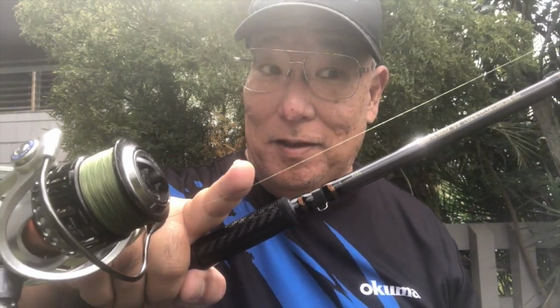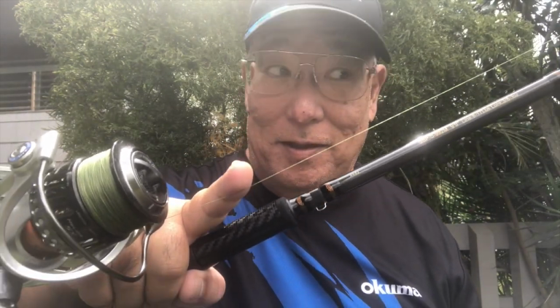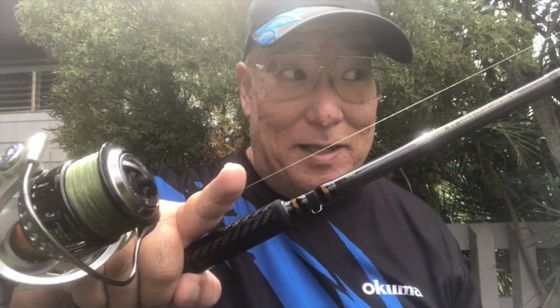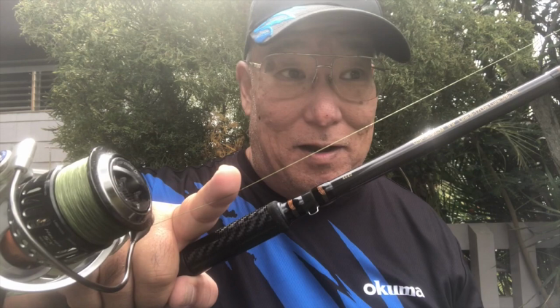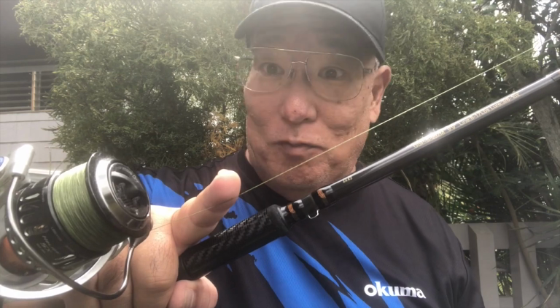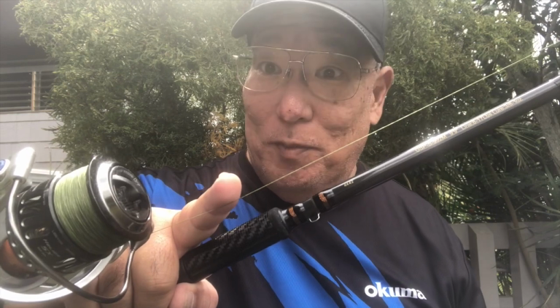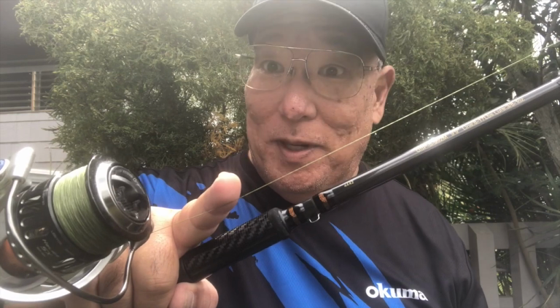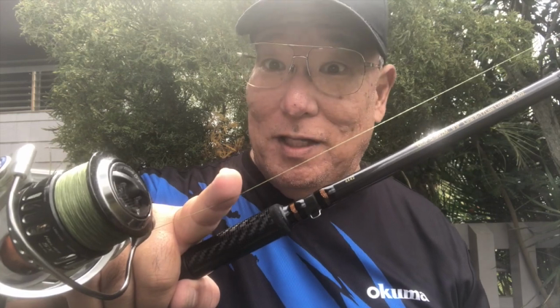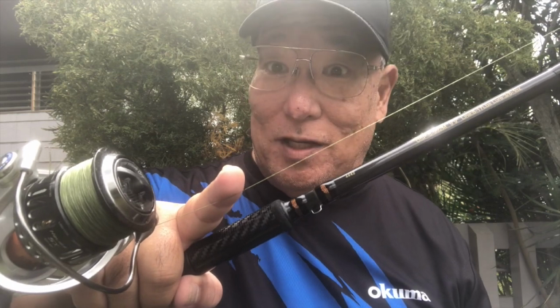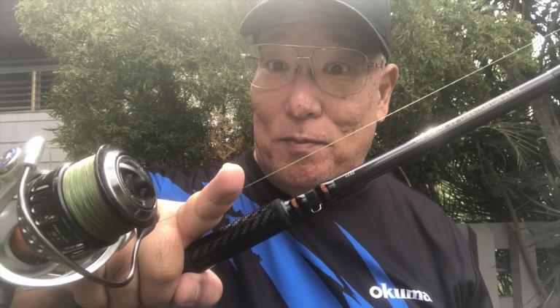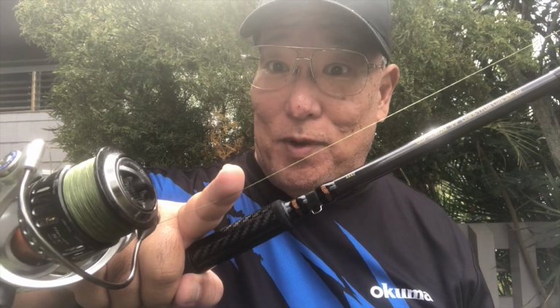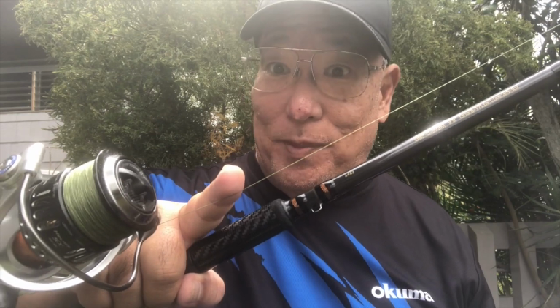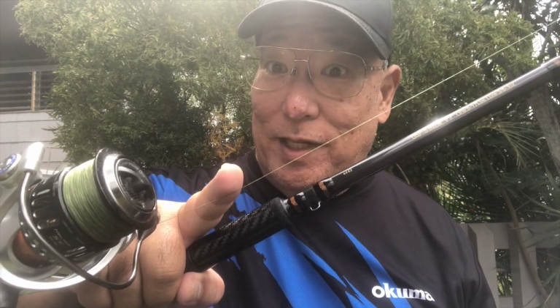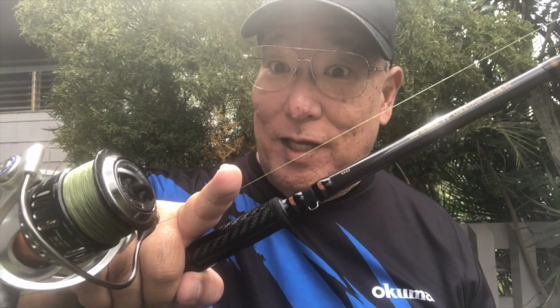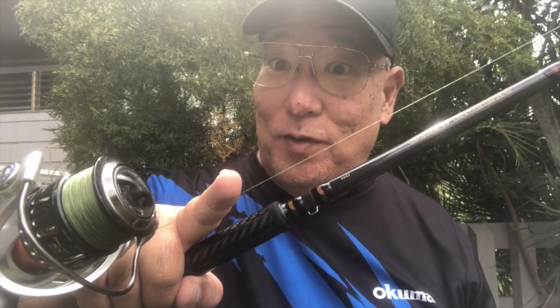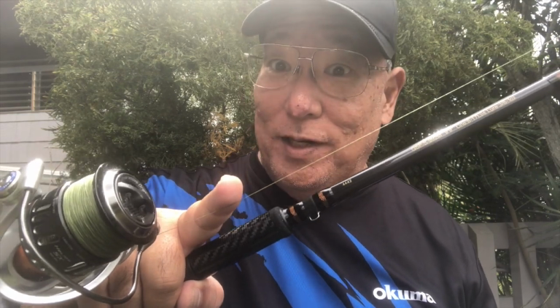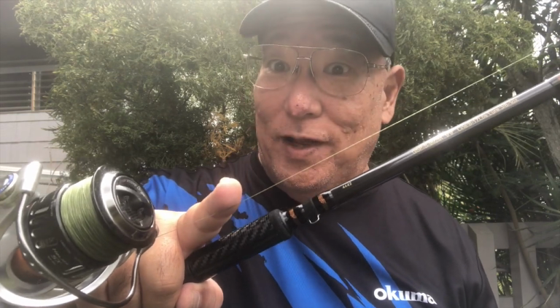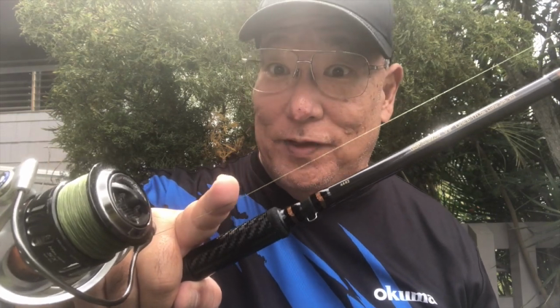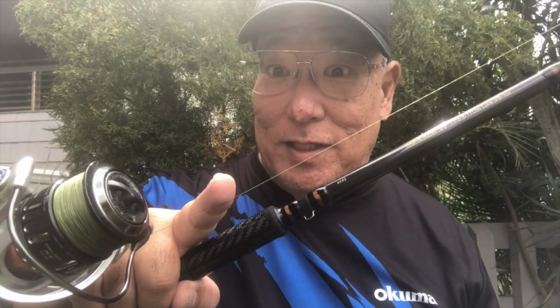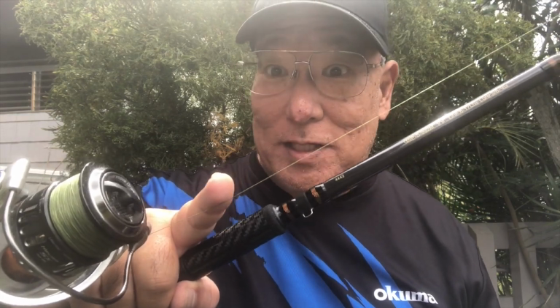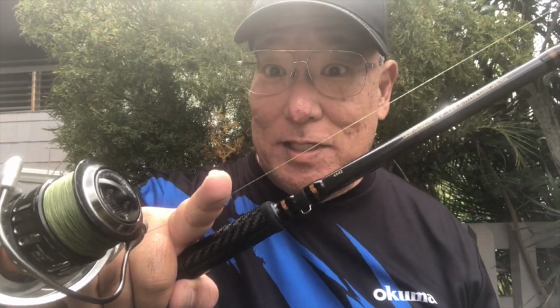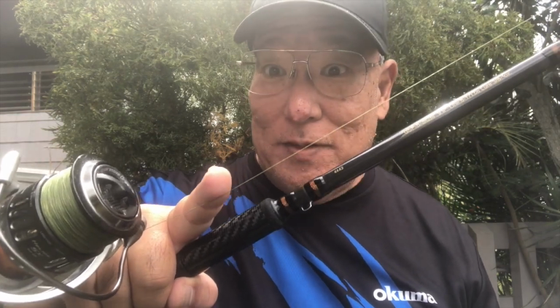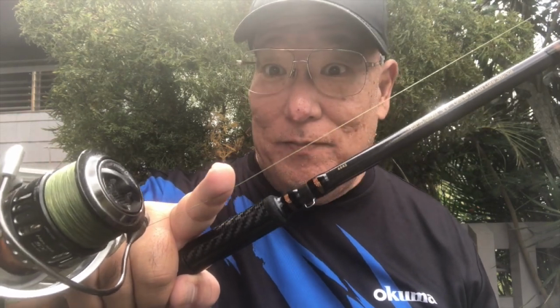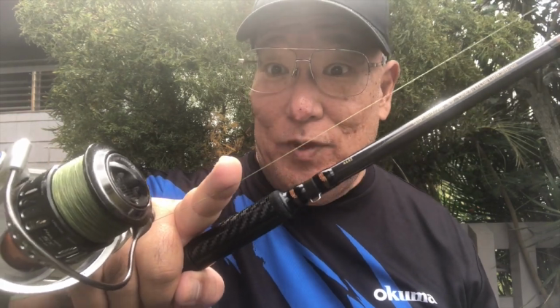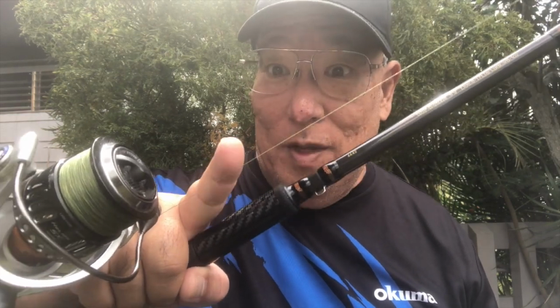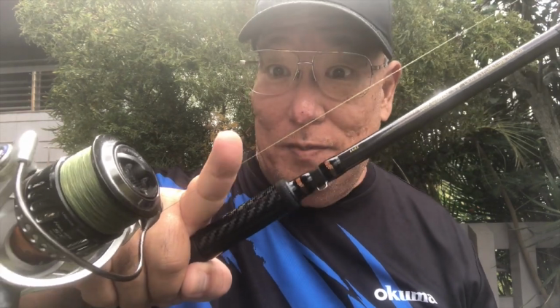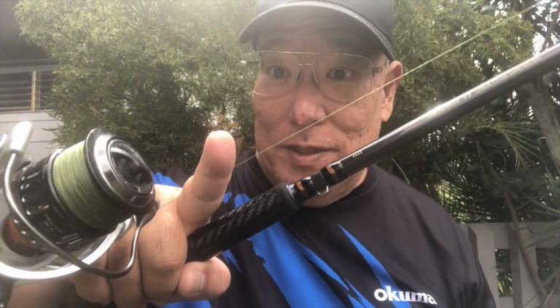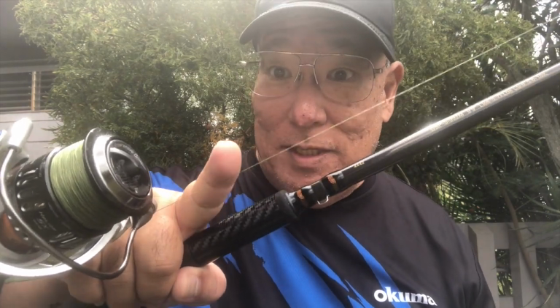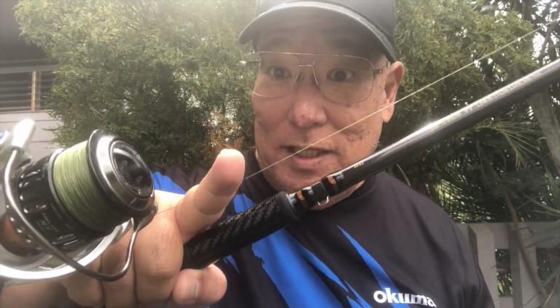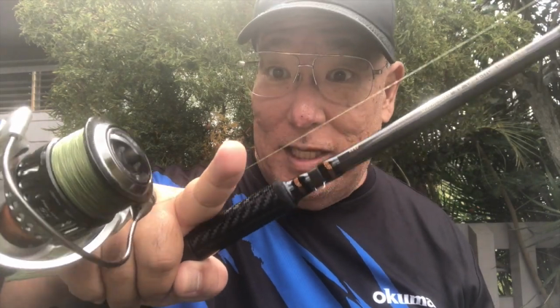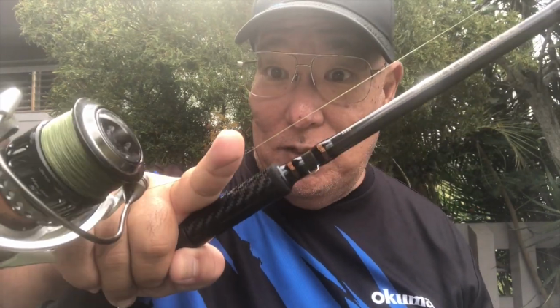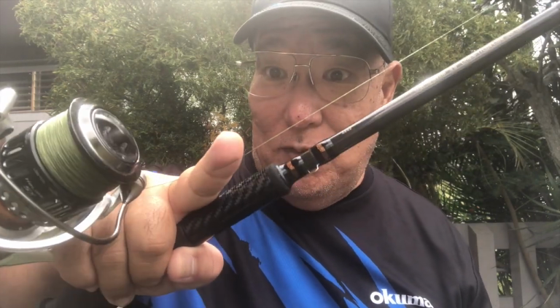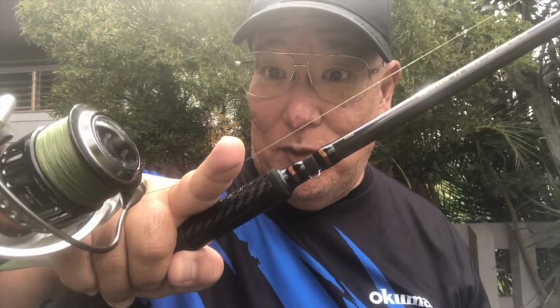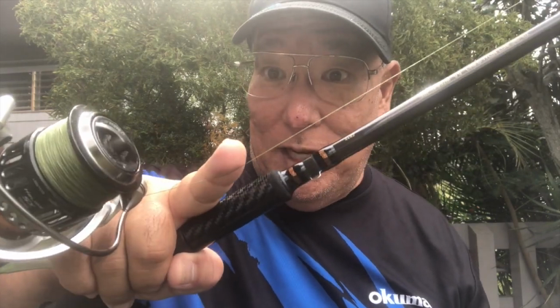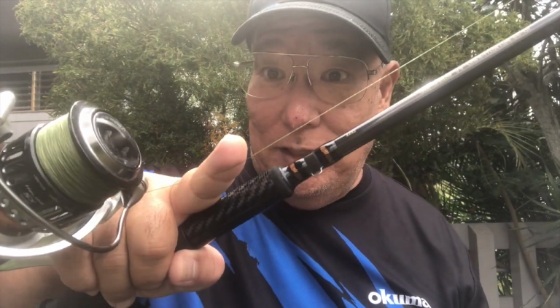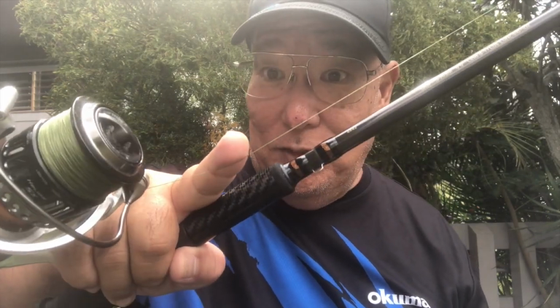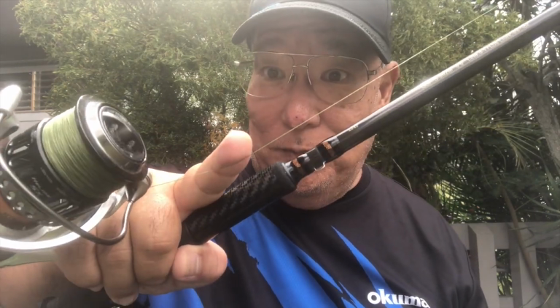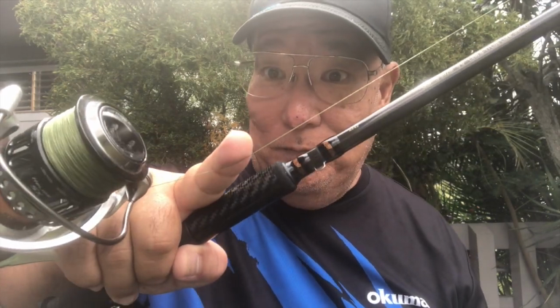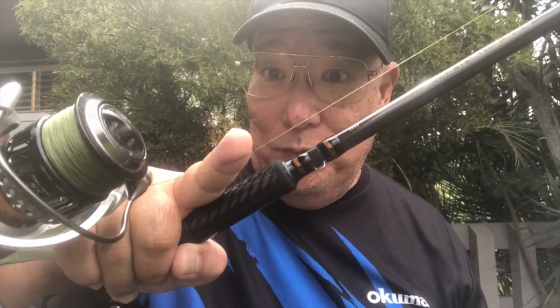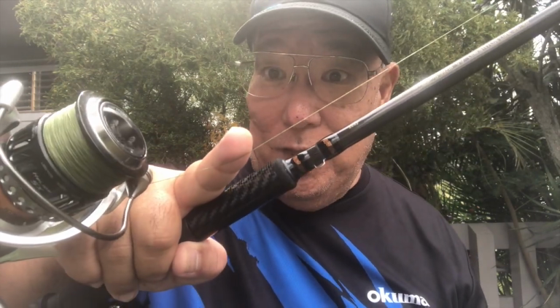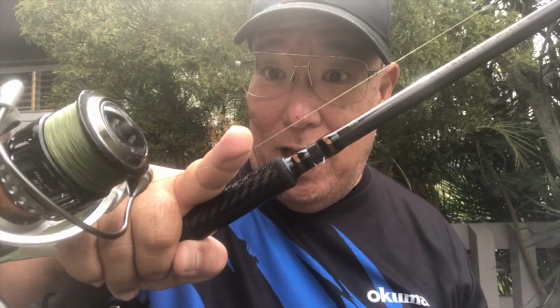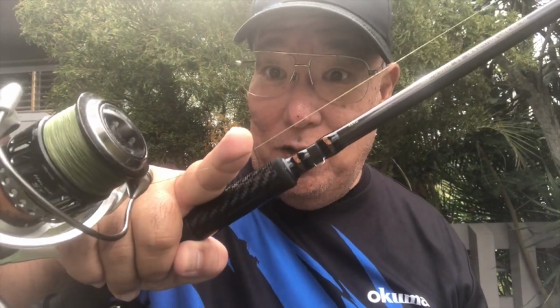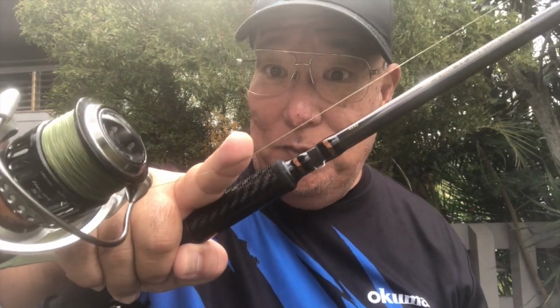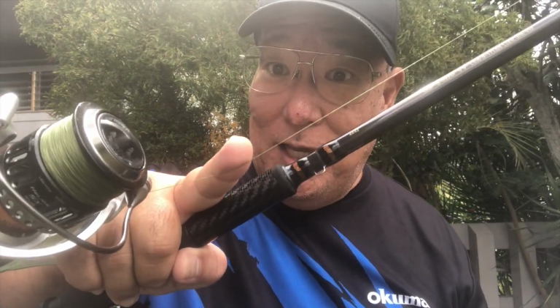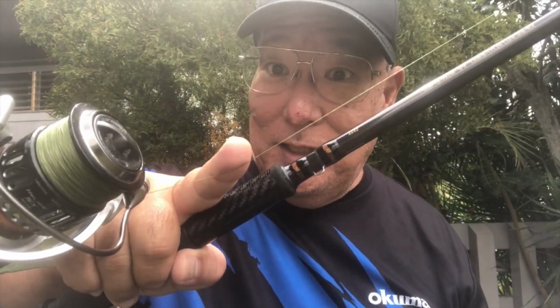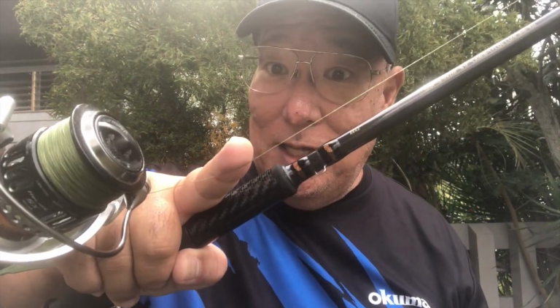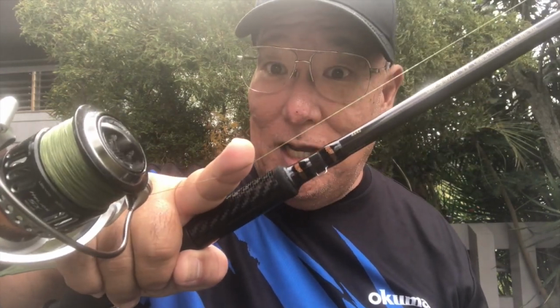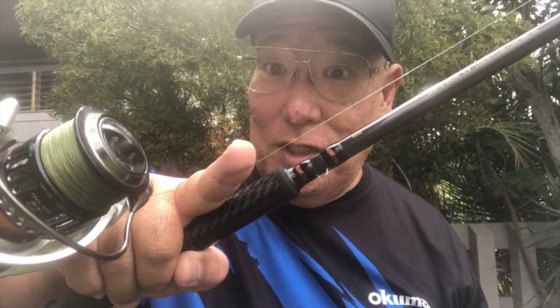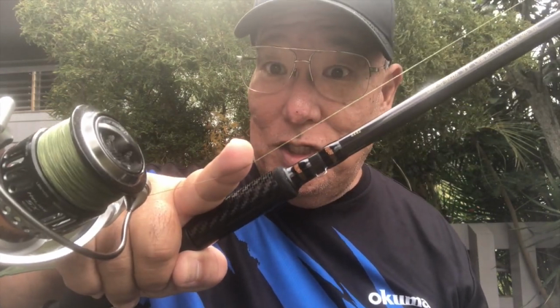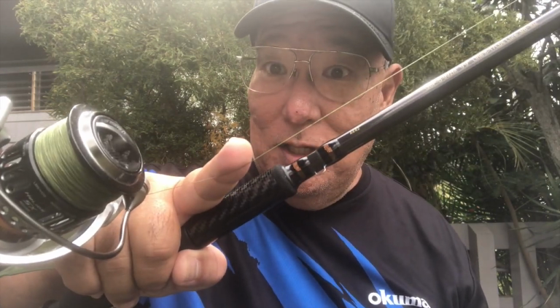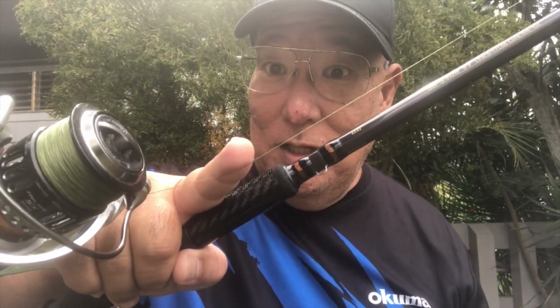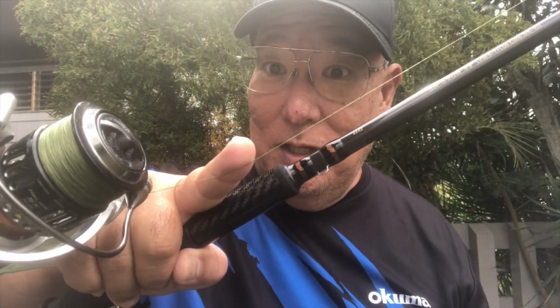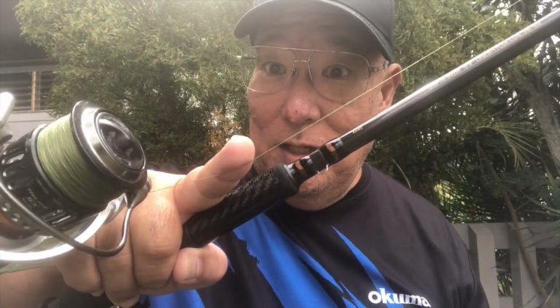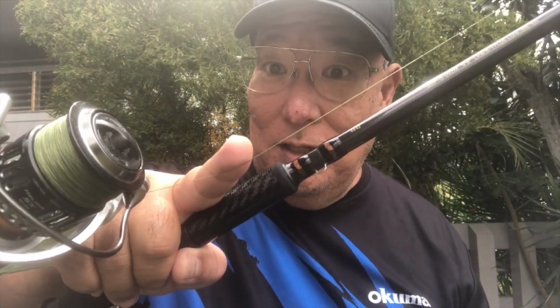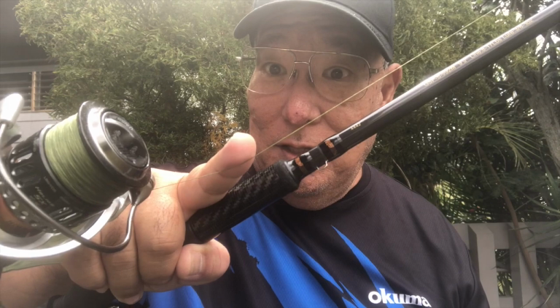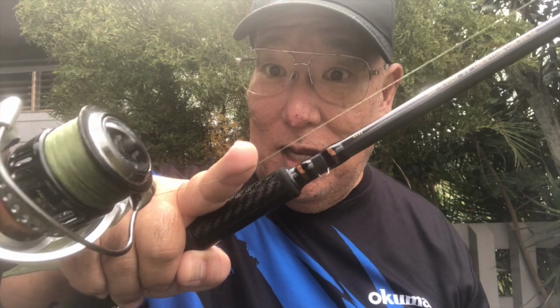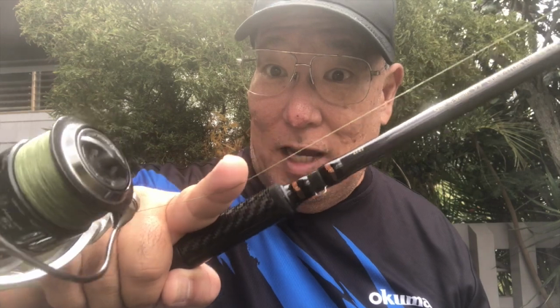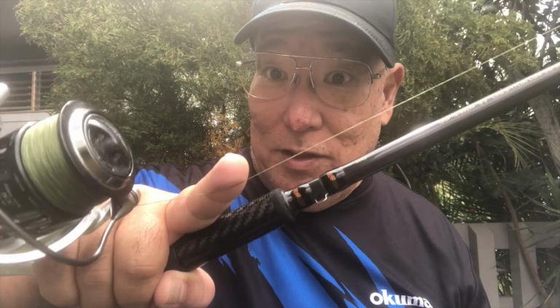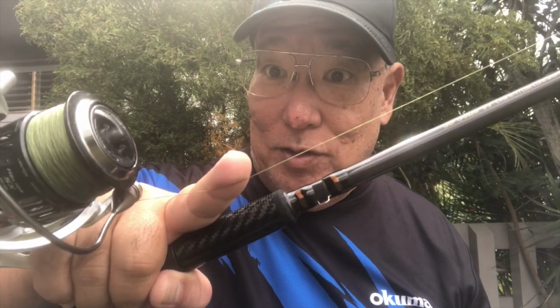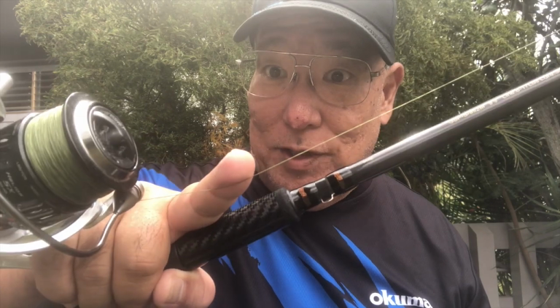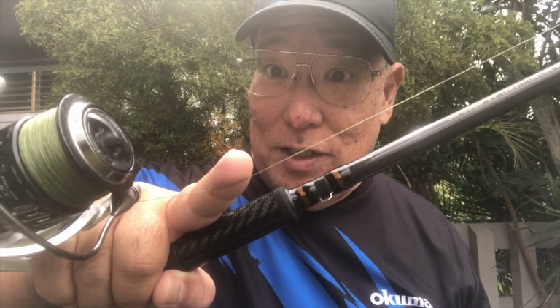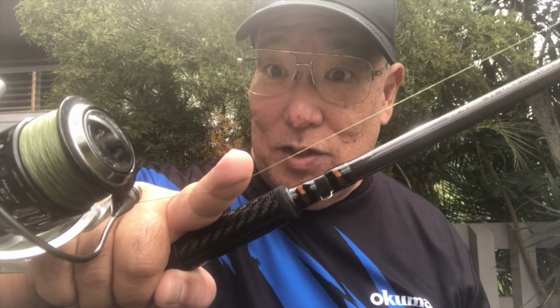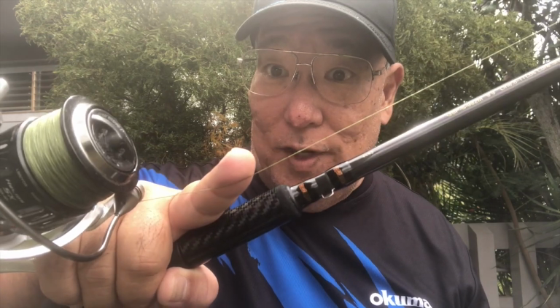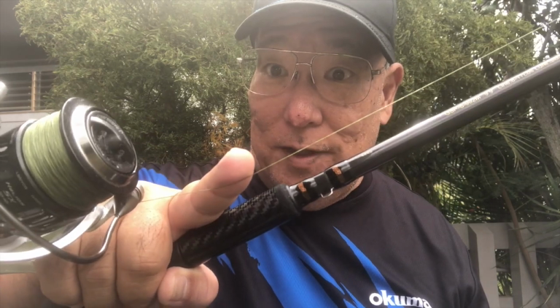With my luck I'm probably going to get a braid cut after saying all this, but that's what I do — I don't make a notch, I do it this way across the fattest part of my finger.